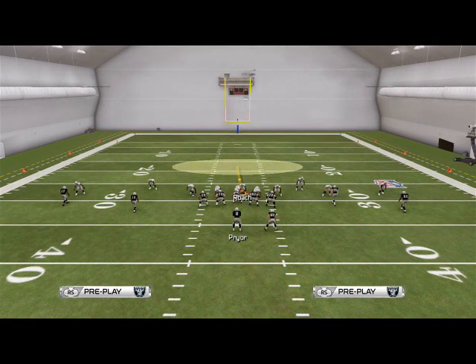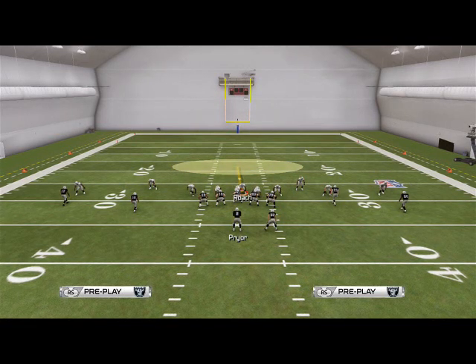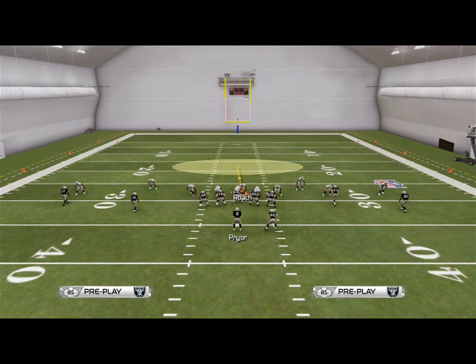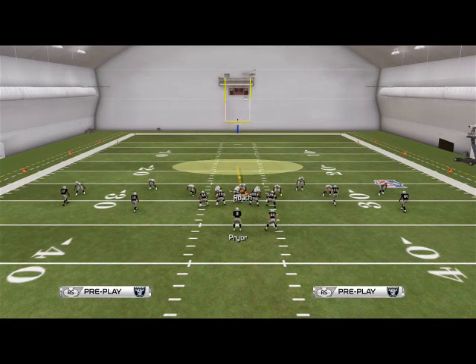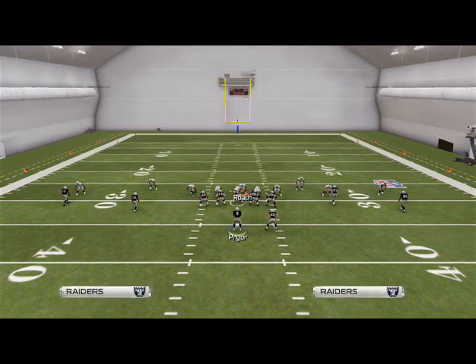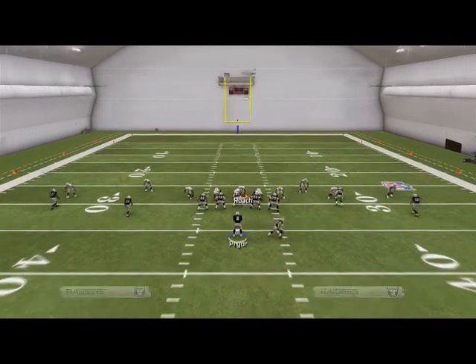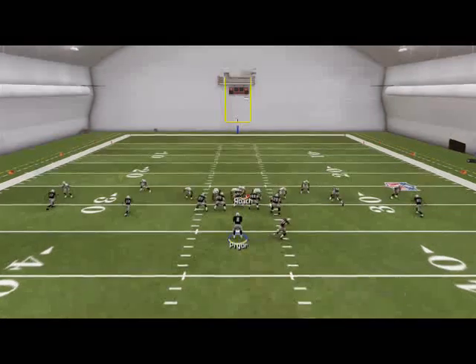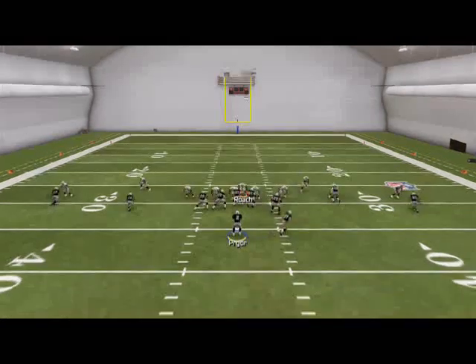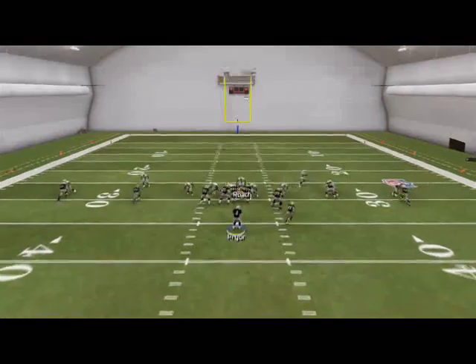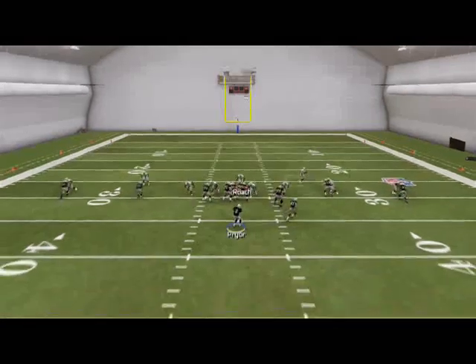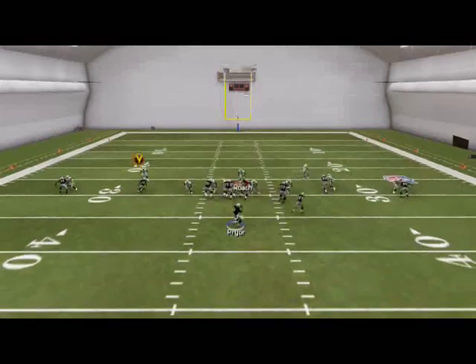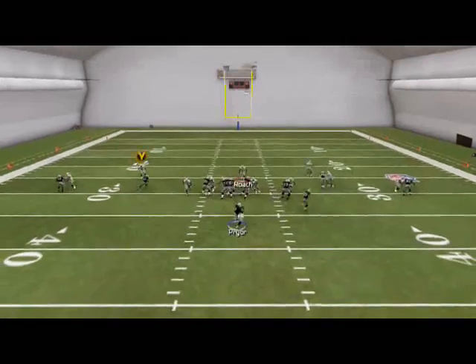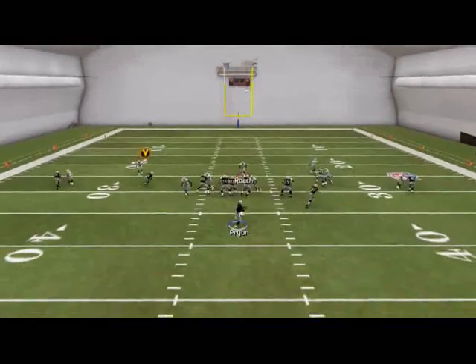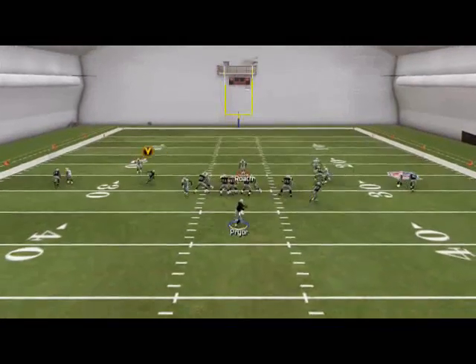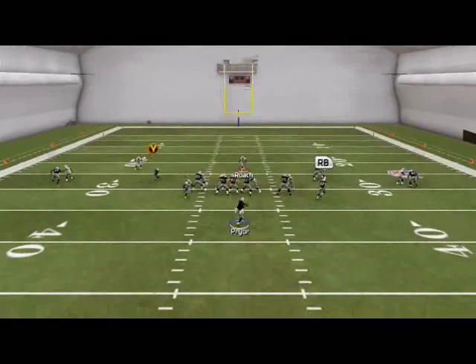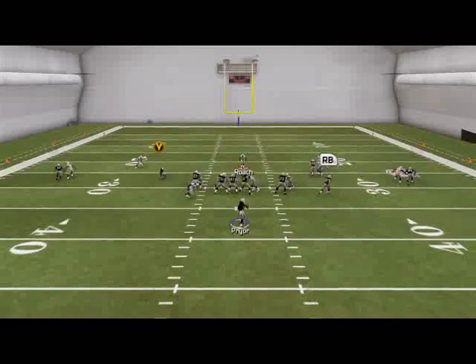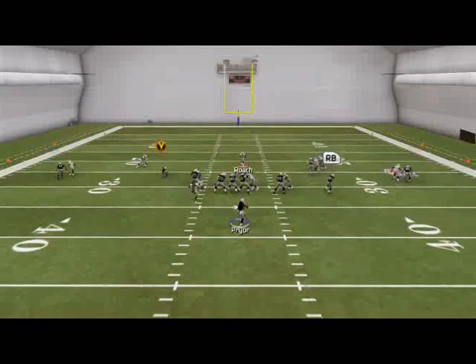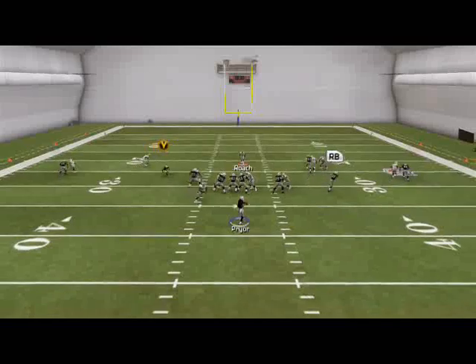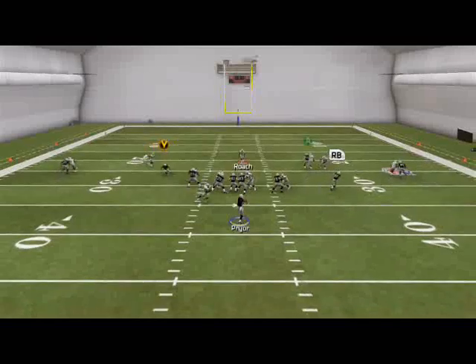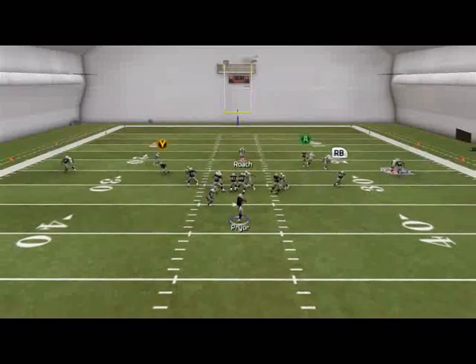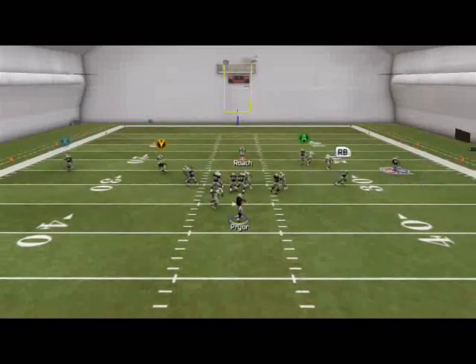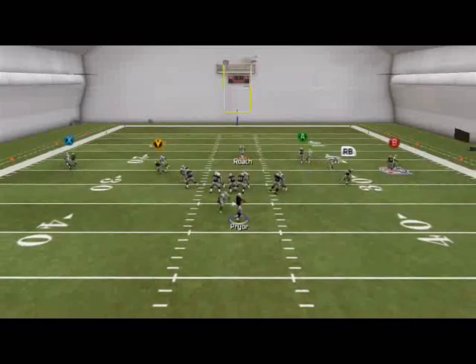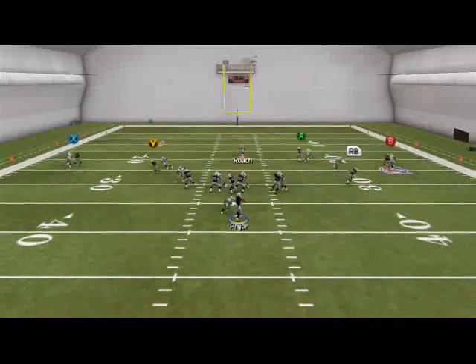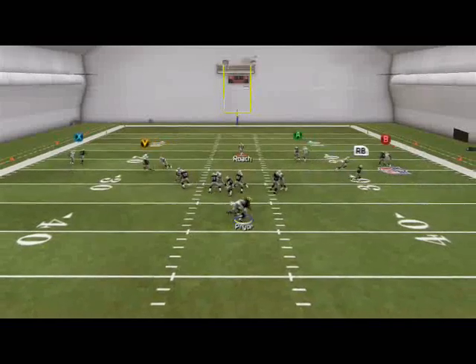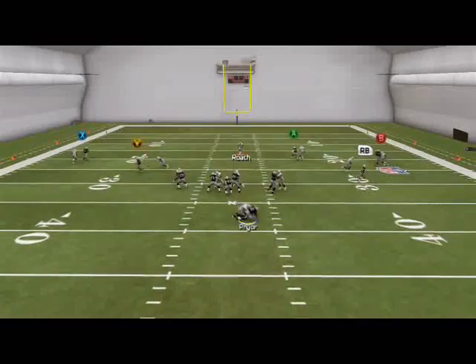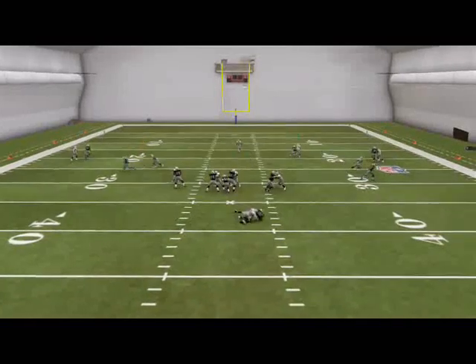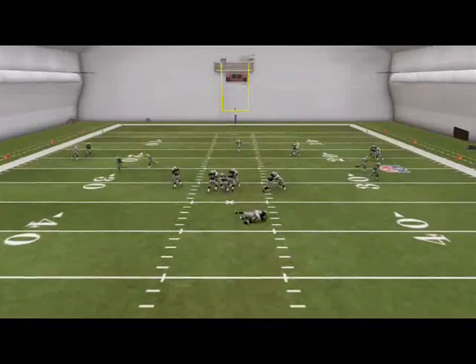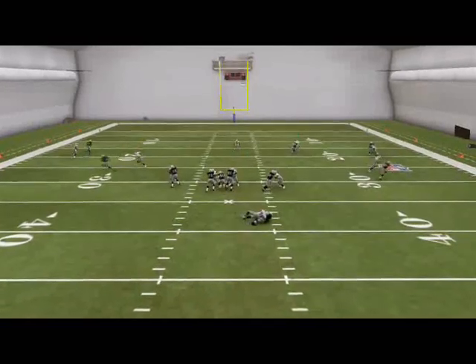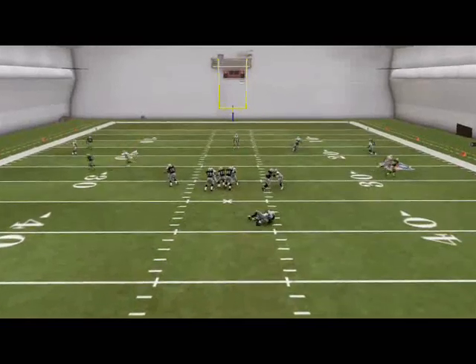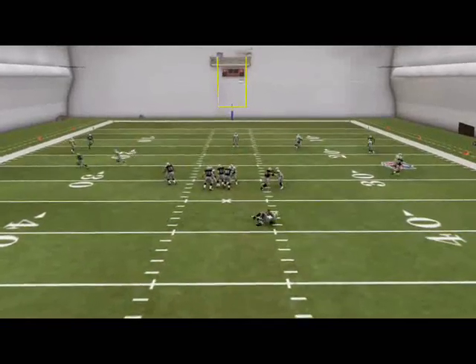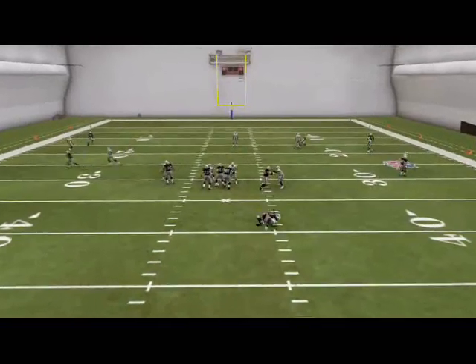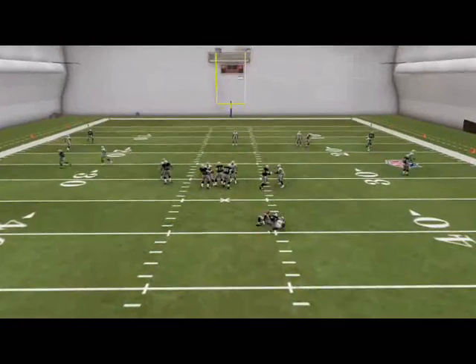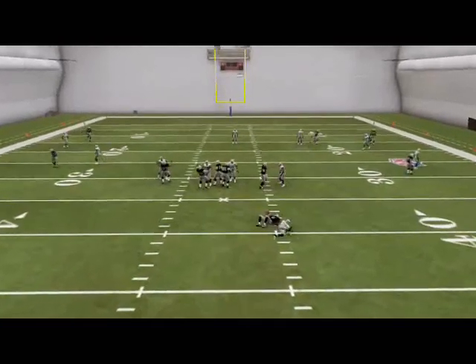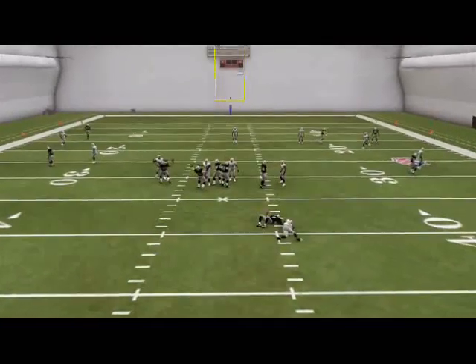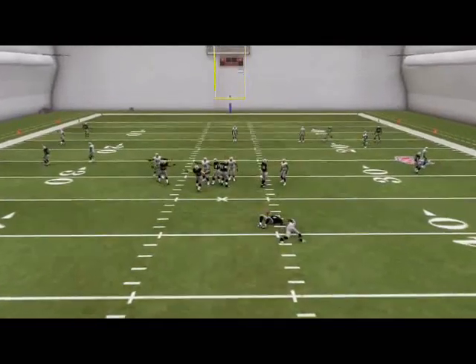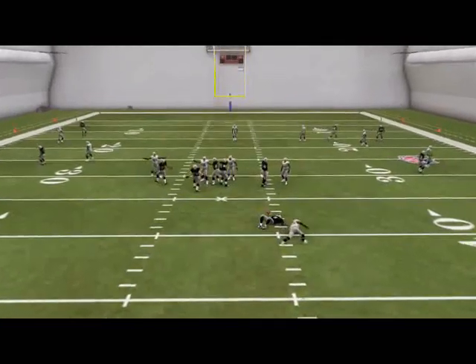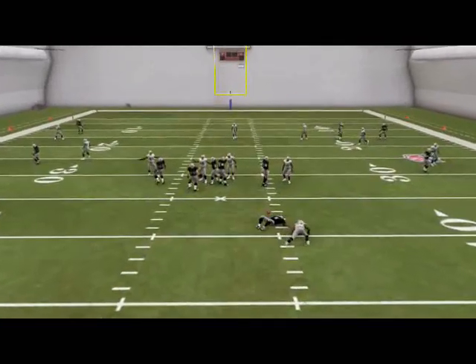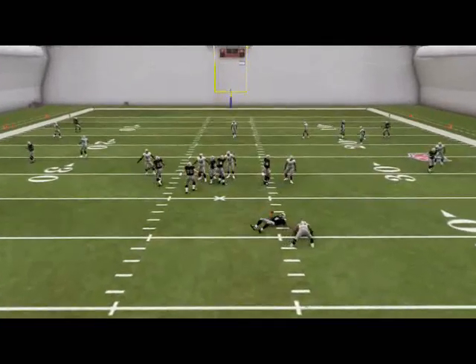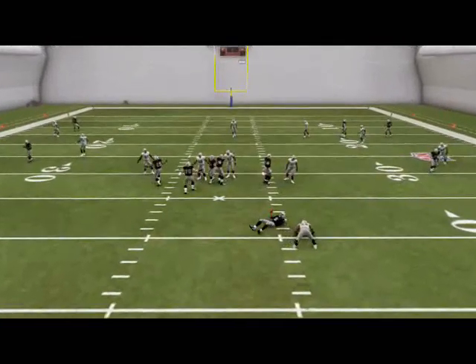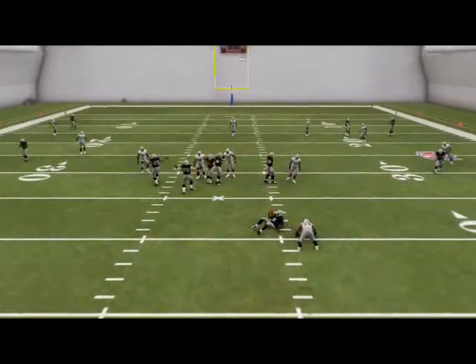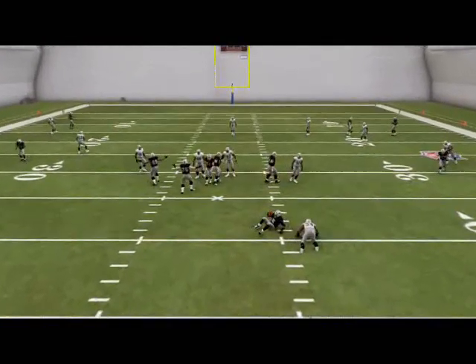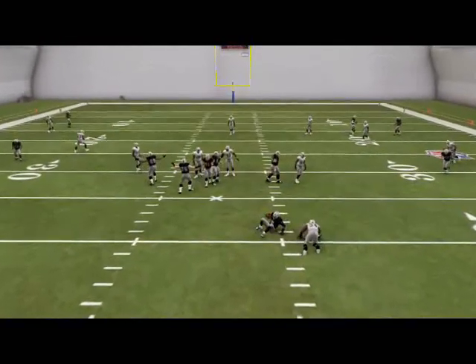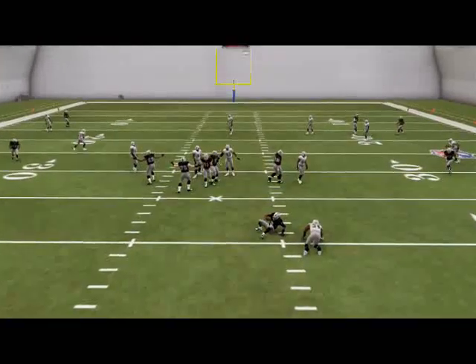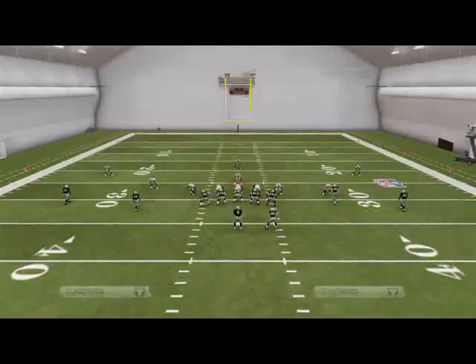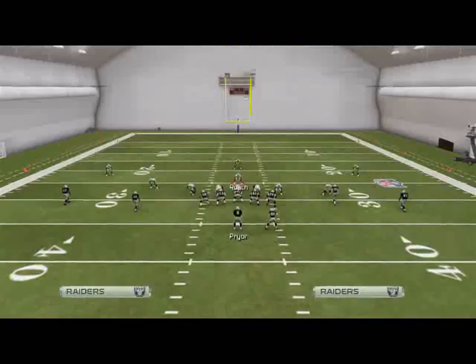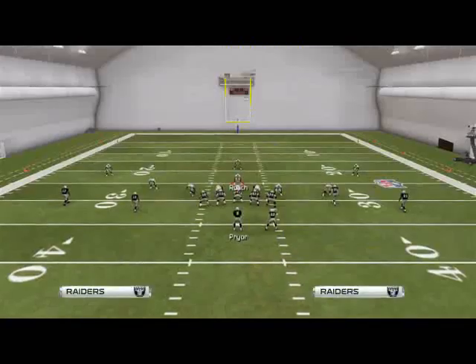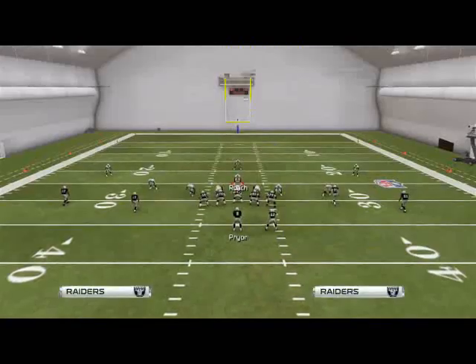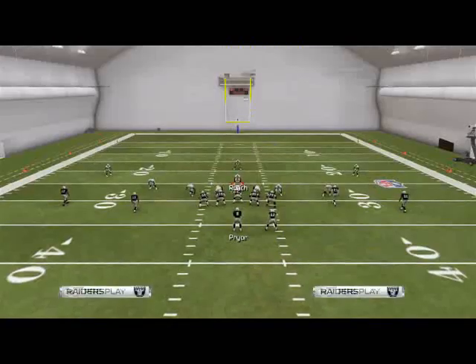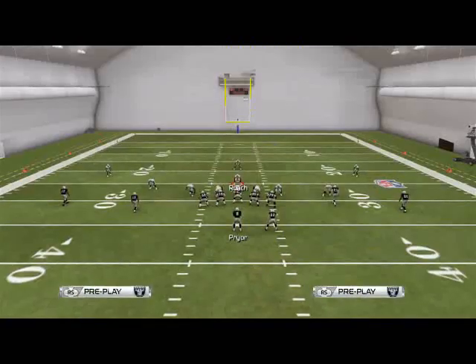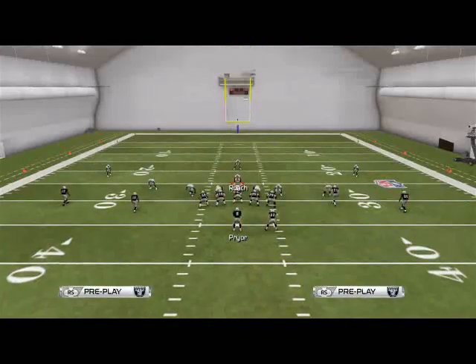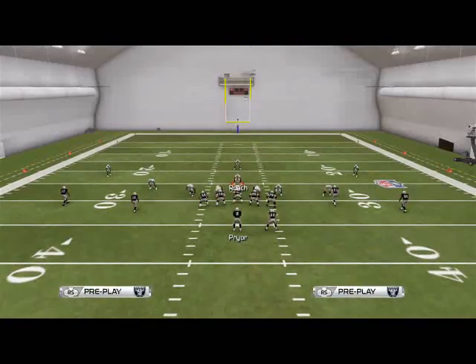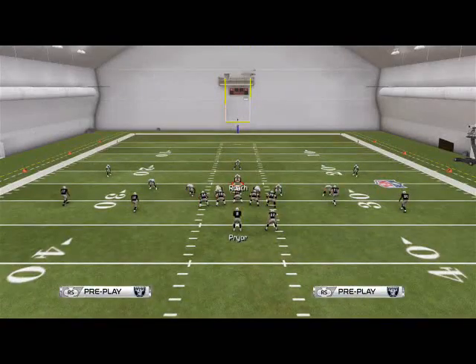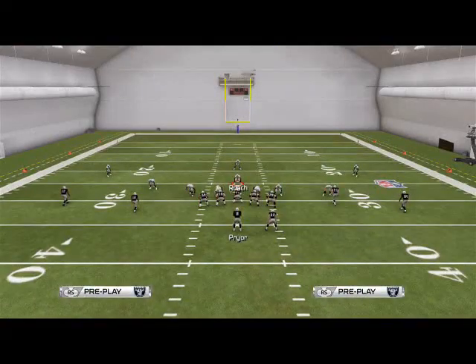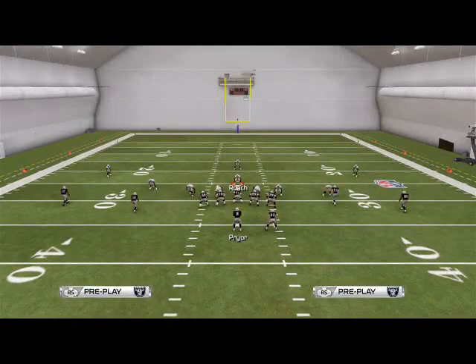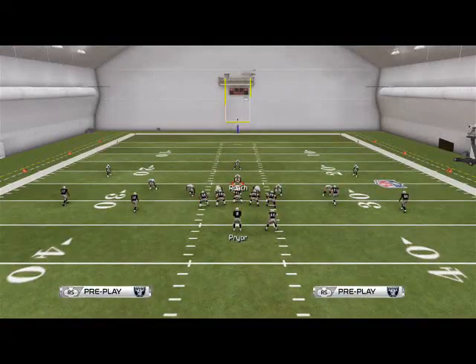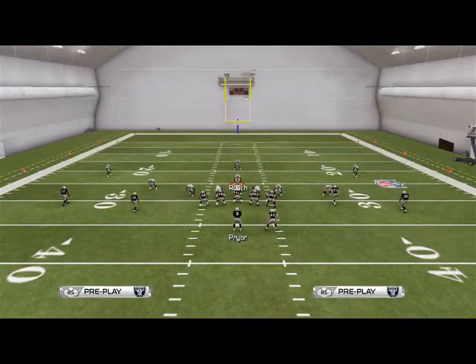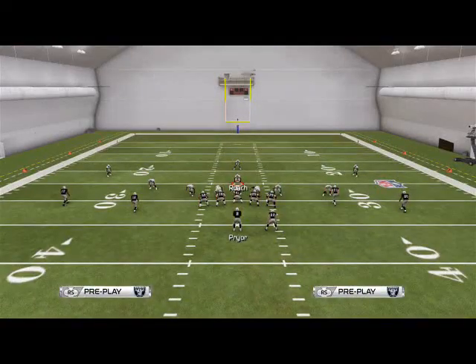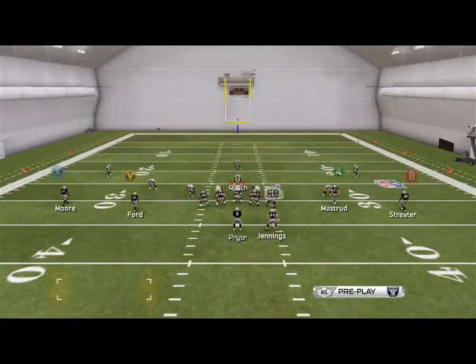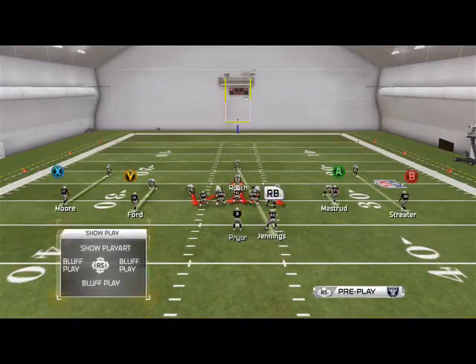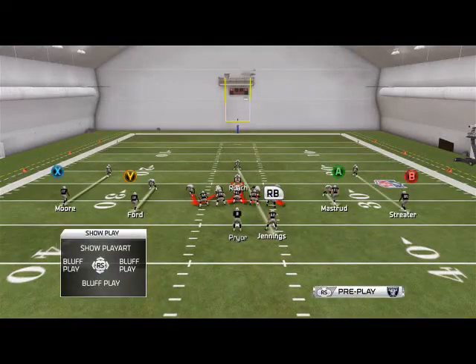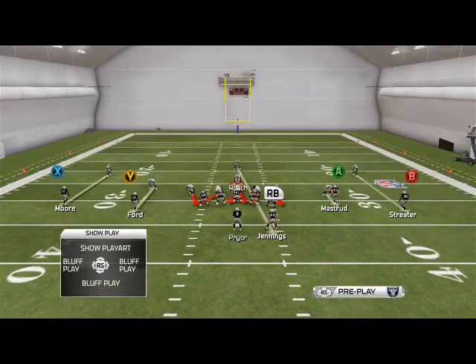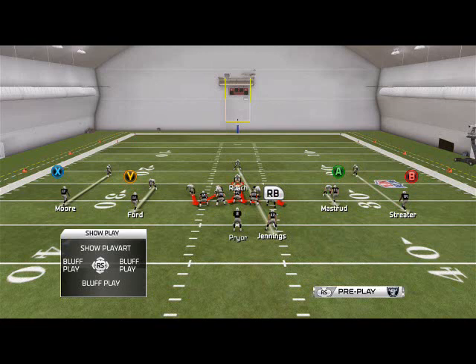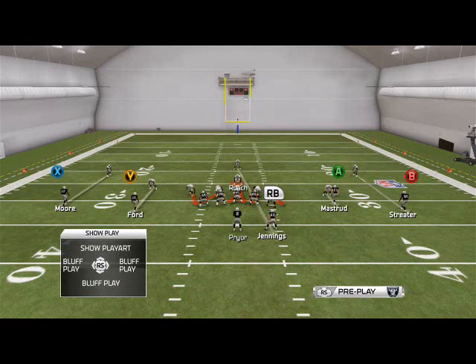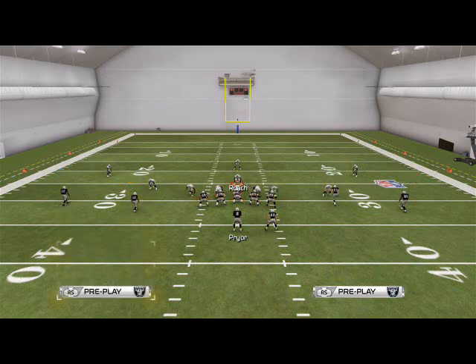On the snap, we drop into hook zone and you see you're going to get that left edge pressure. This pressure is only going to send one guy free — that's the only limitation with this.